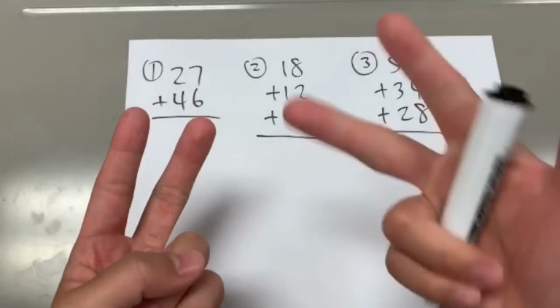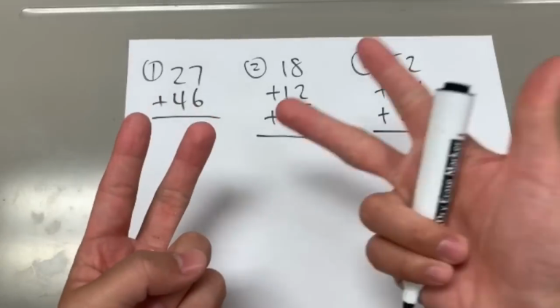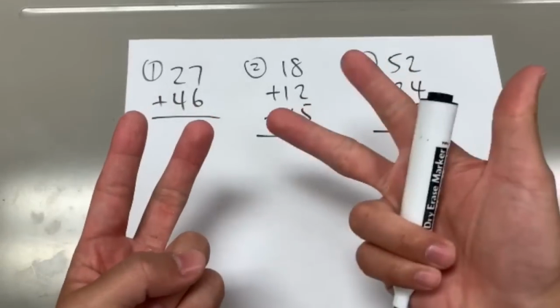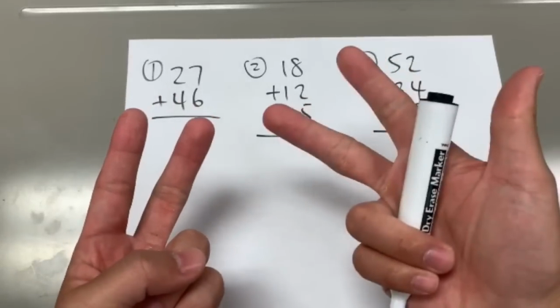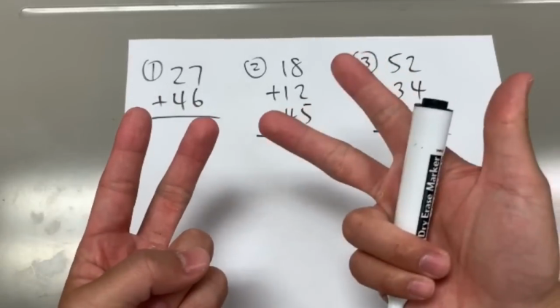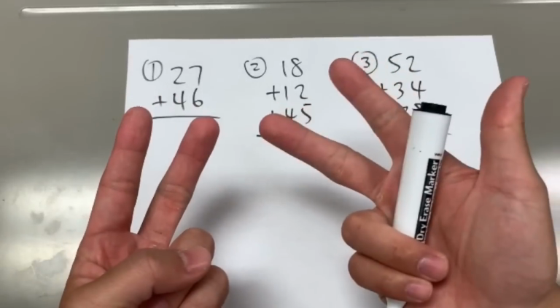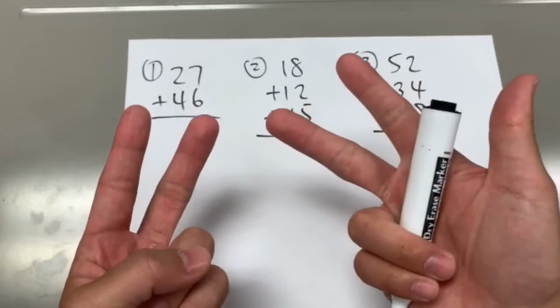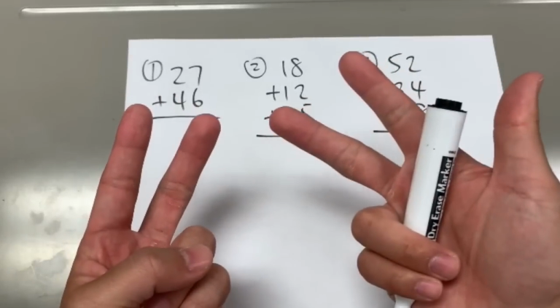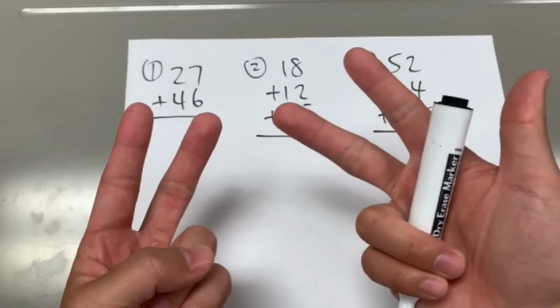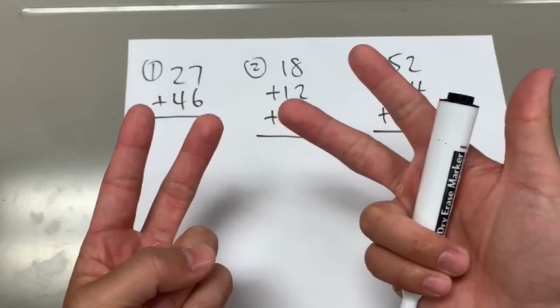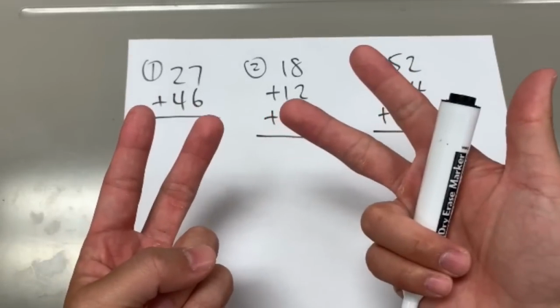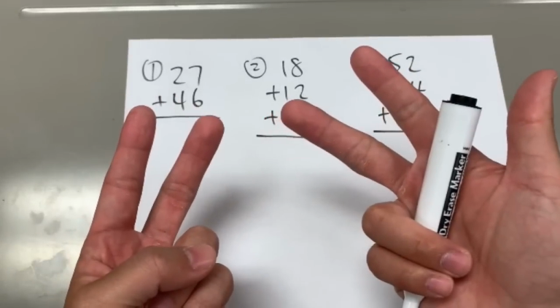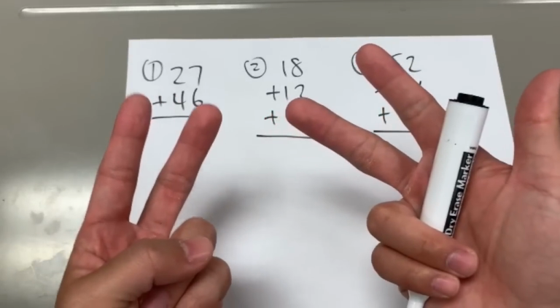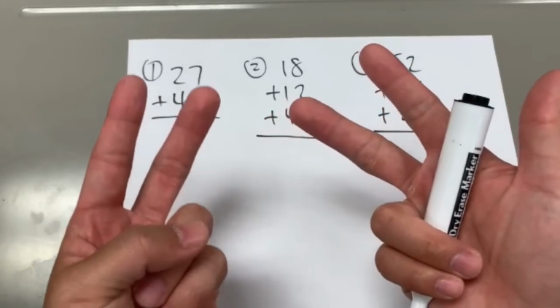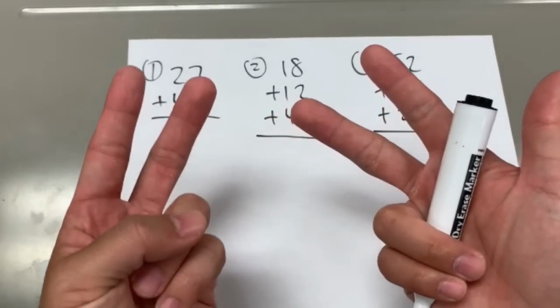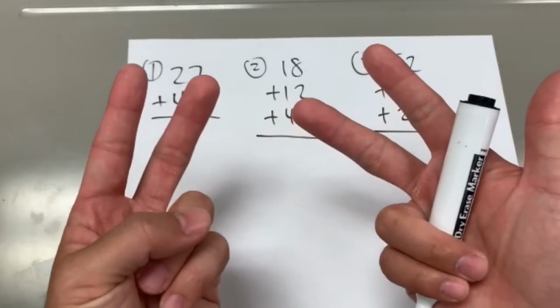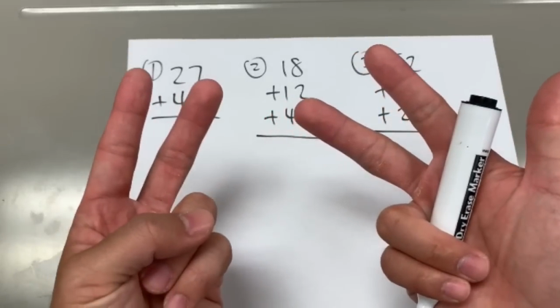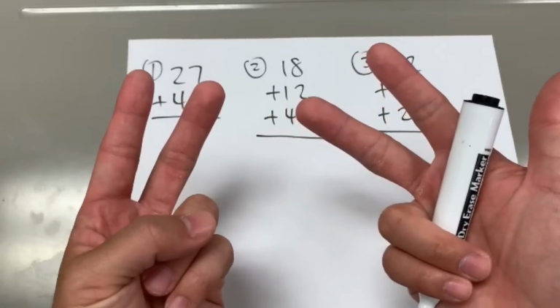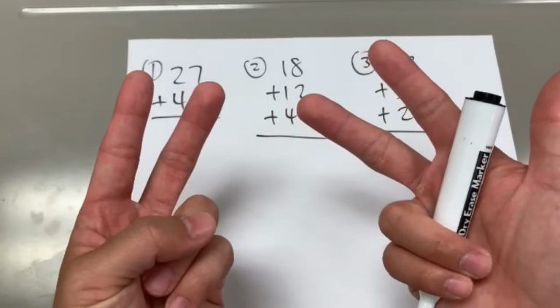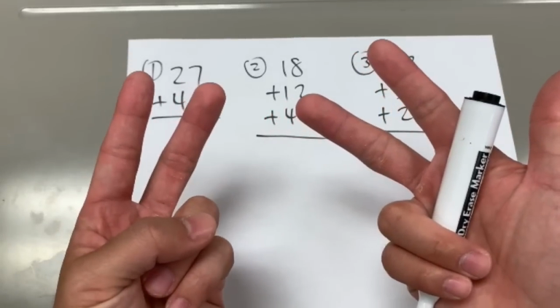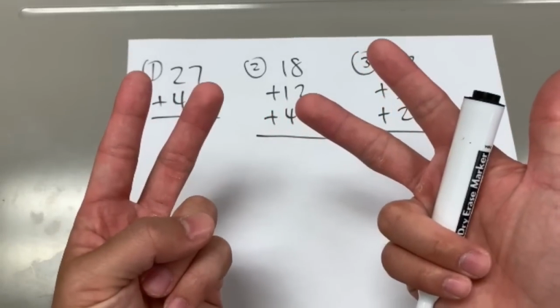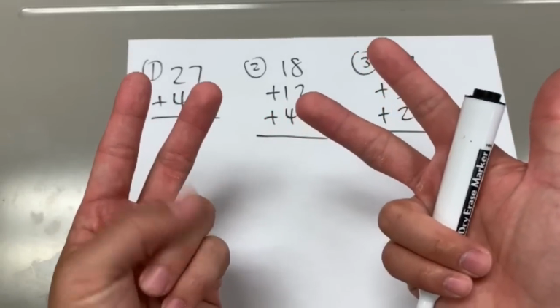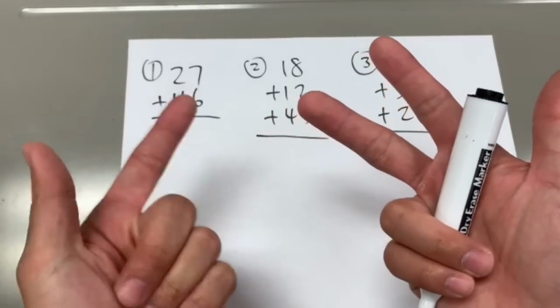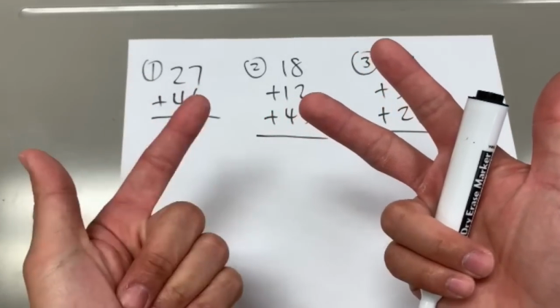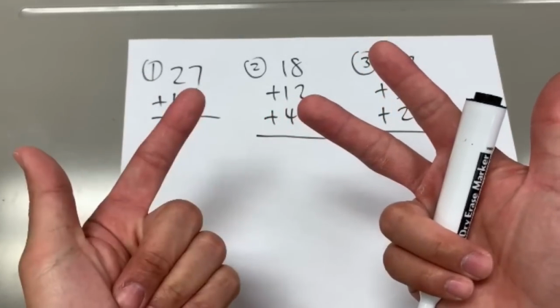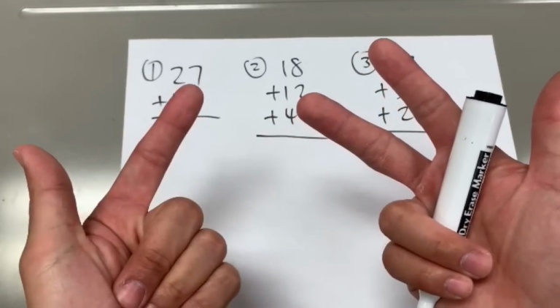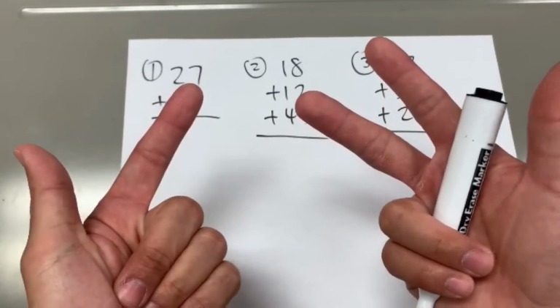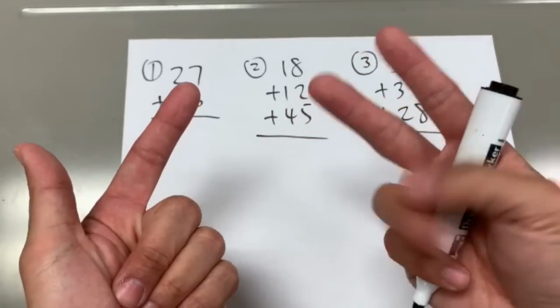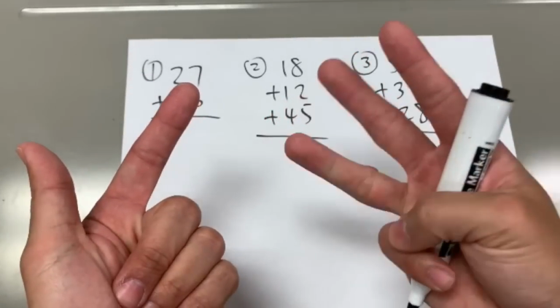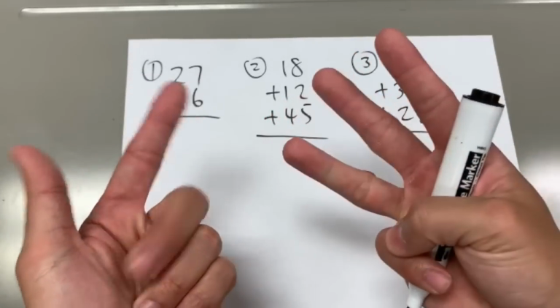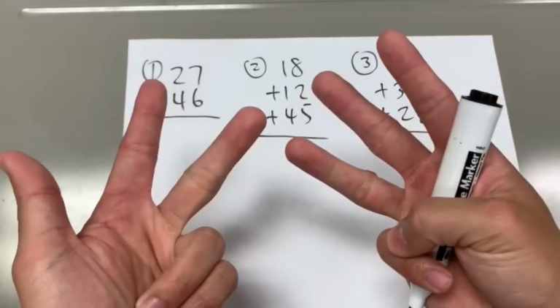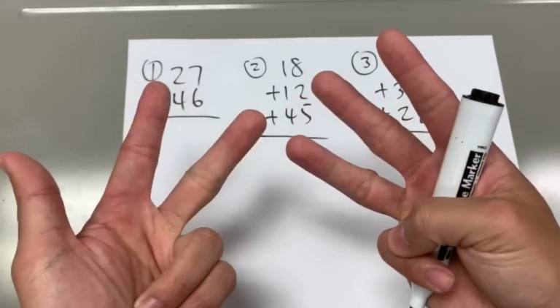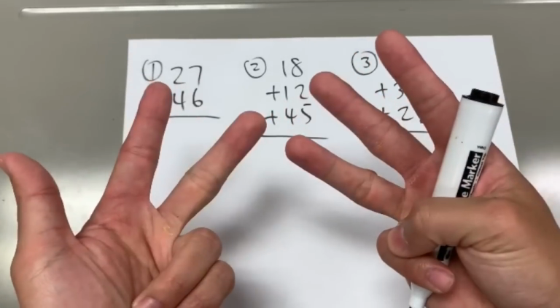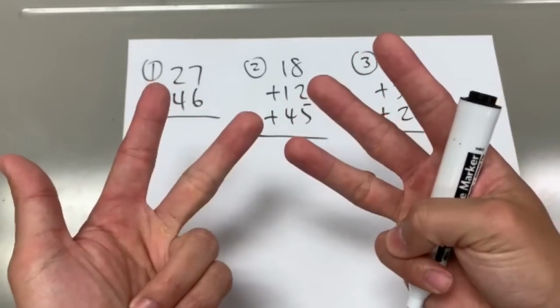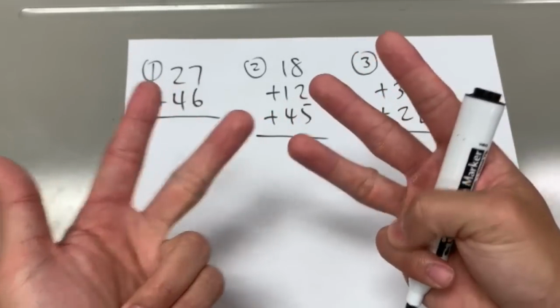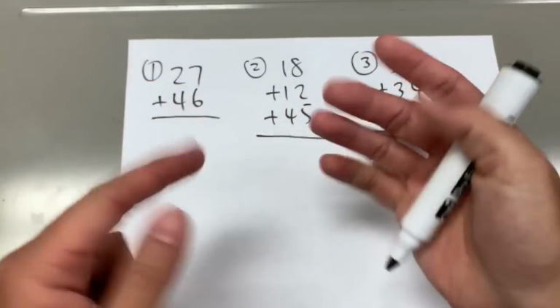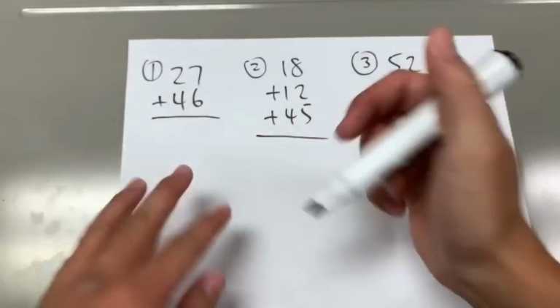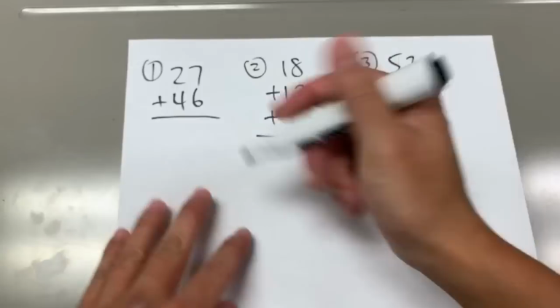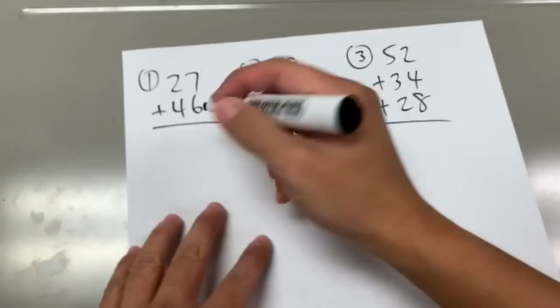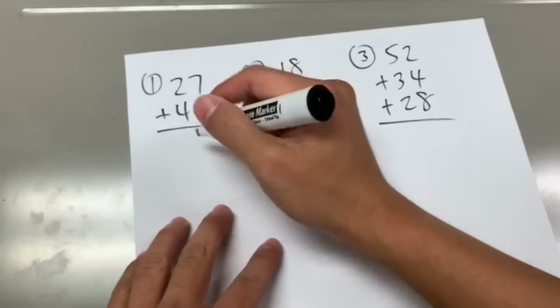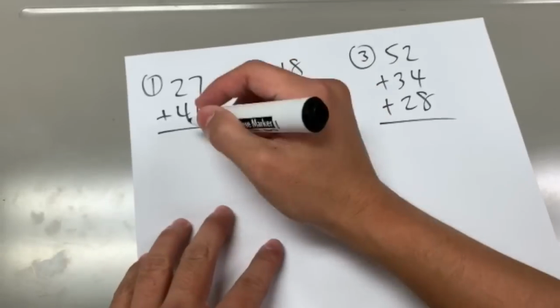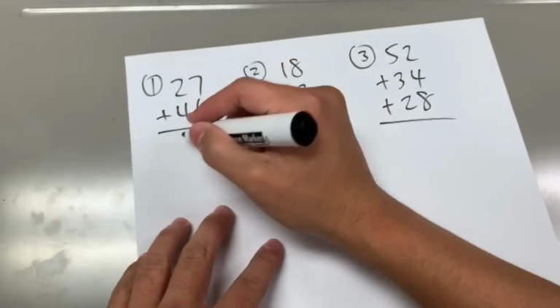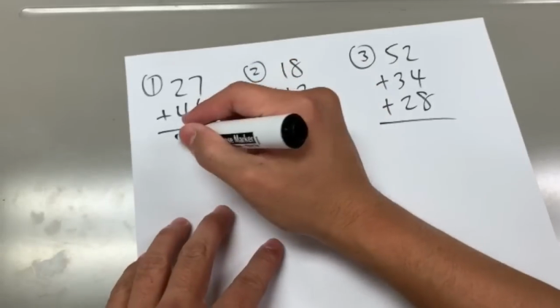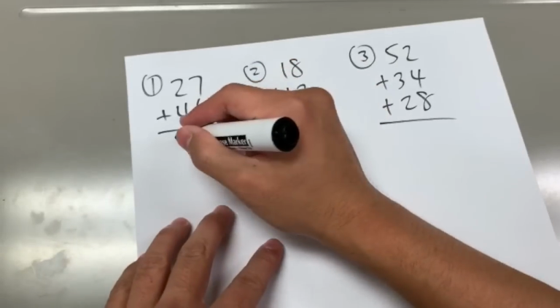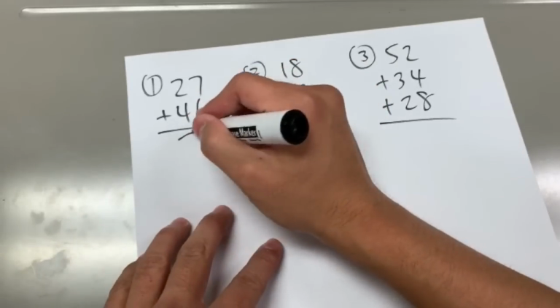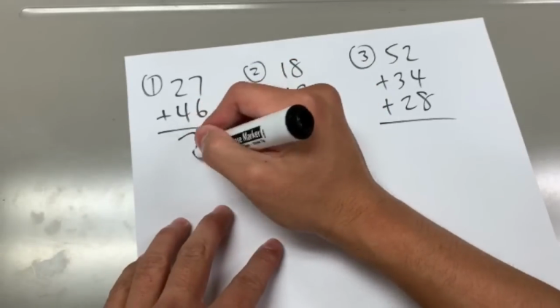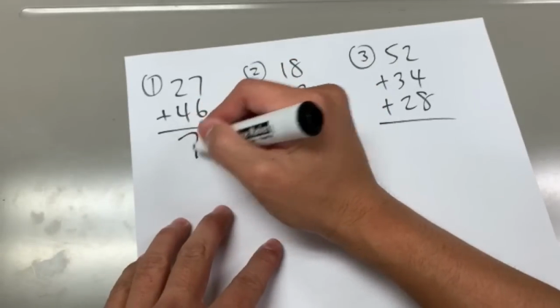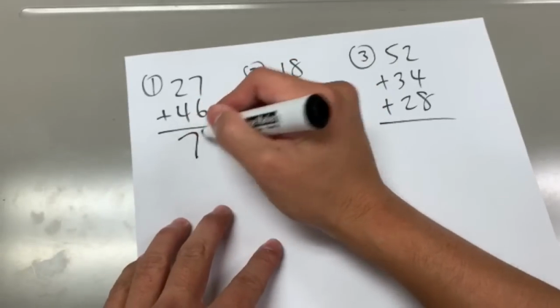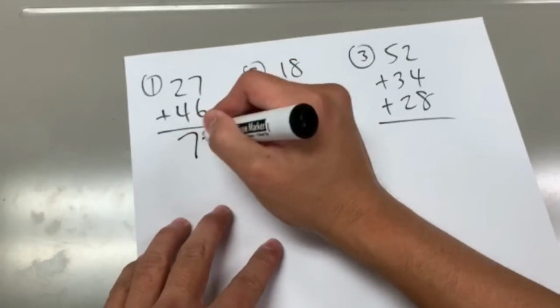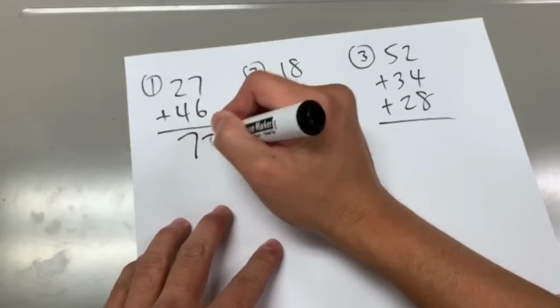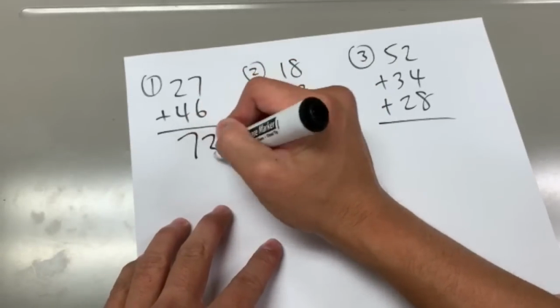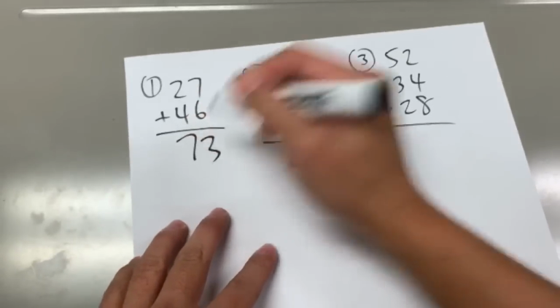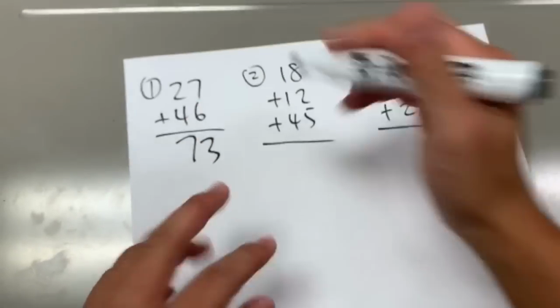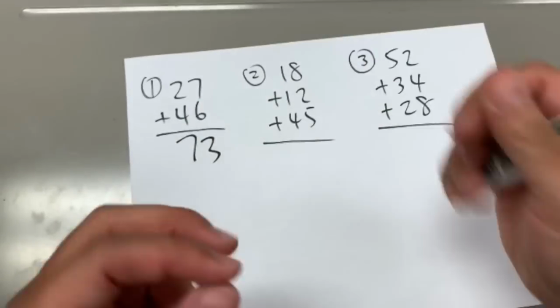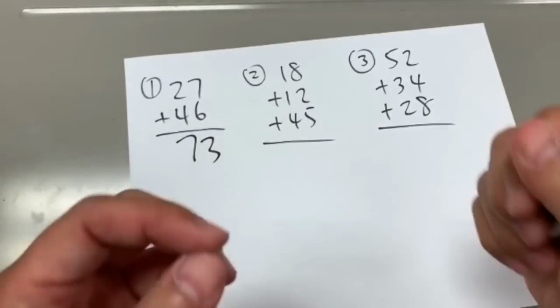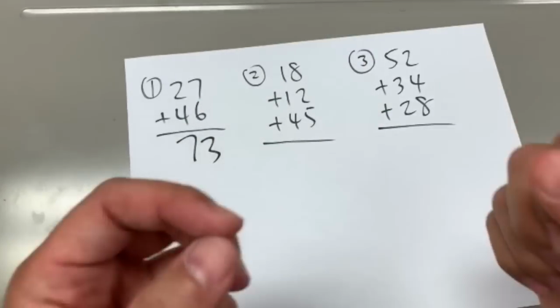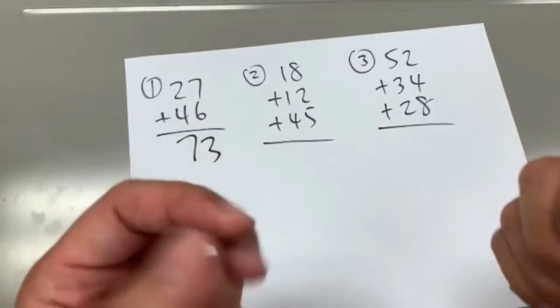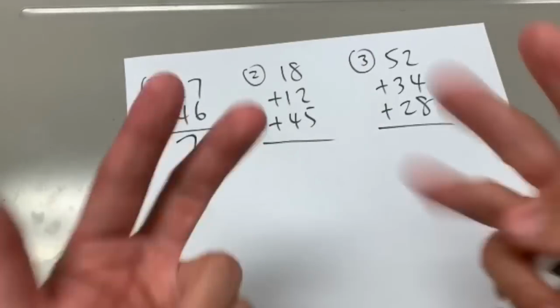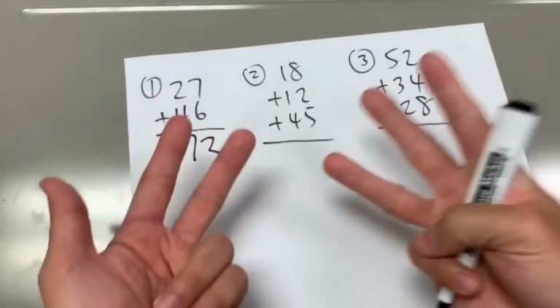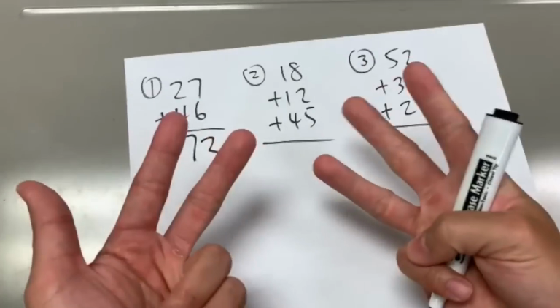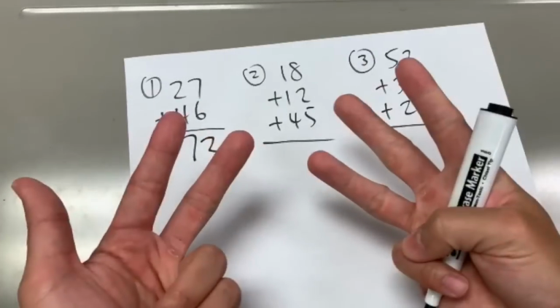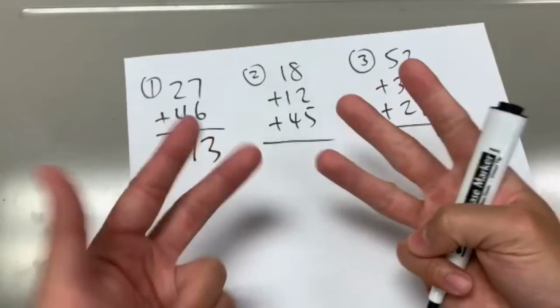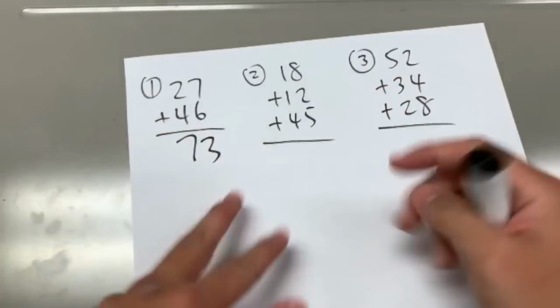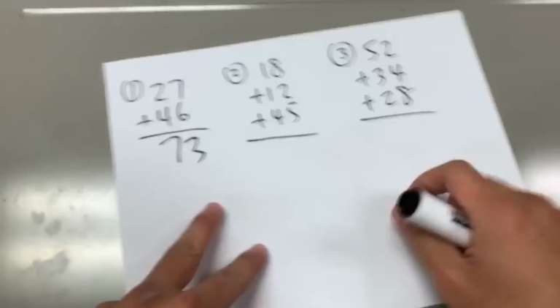27 plus 46. I would just go 46 like this, and the answer is 73. Like that, alright?